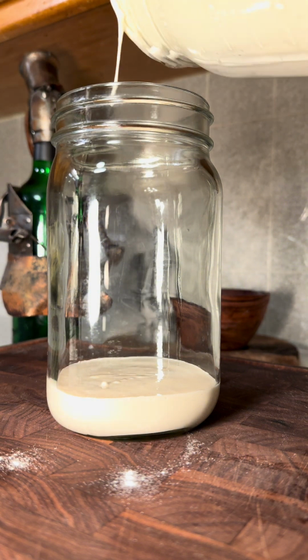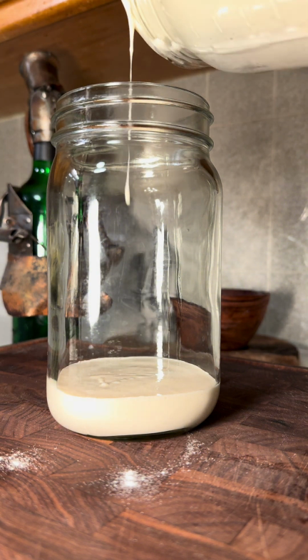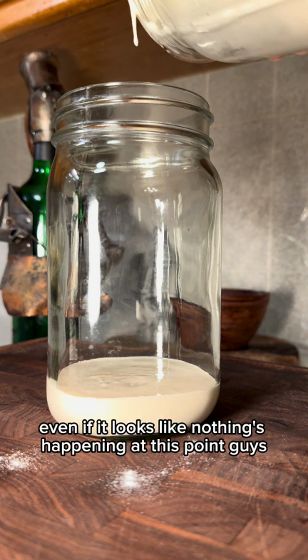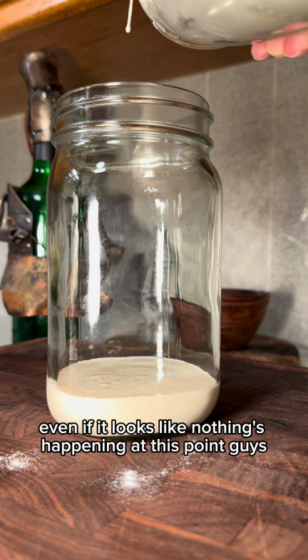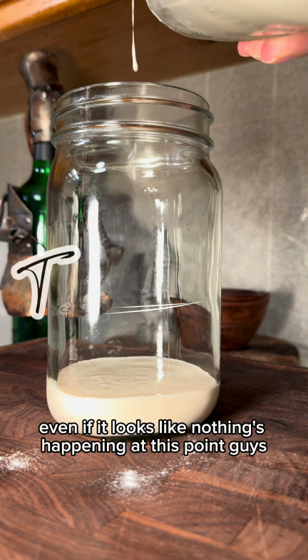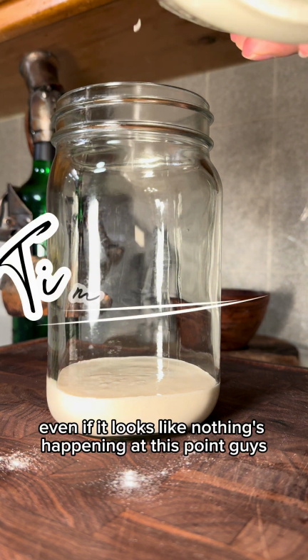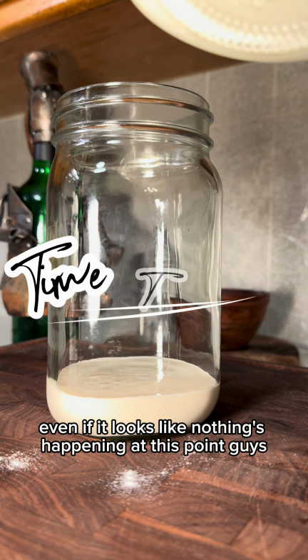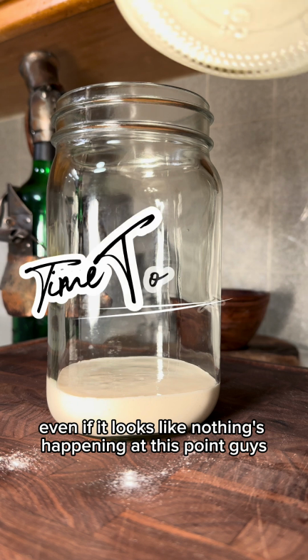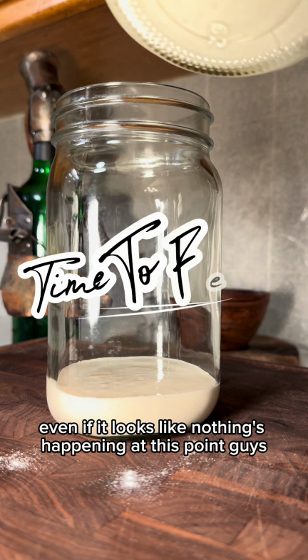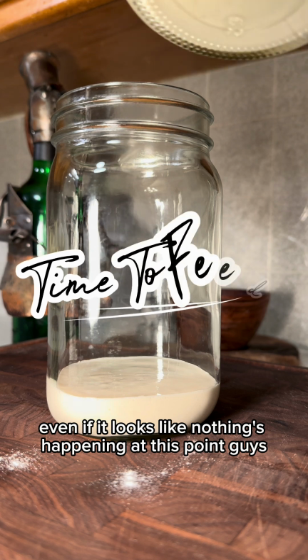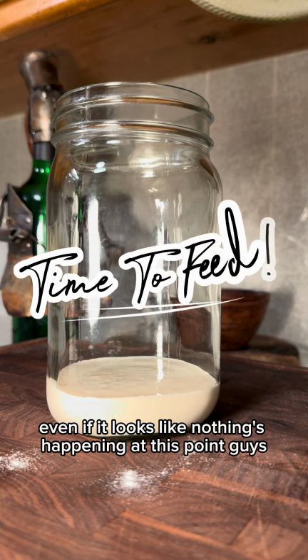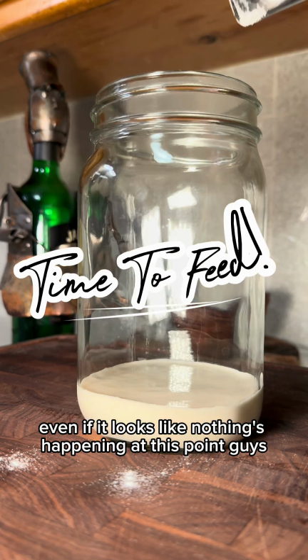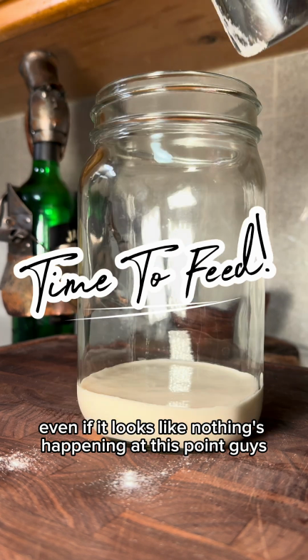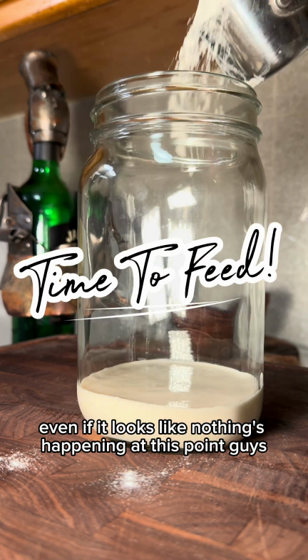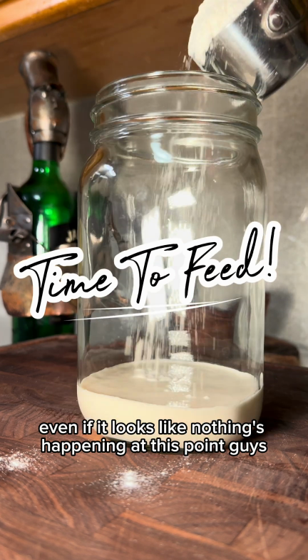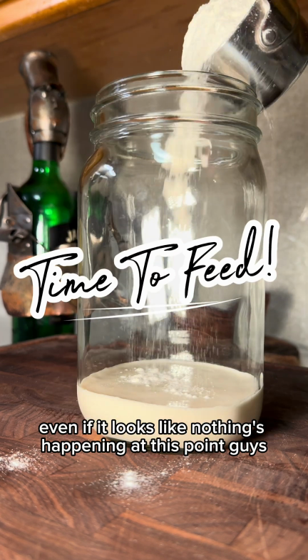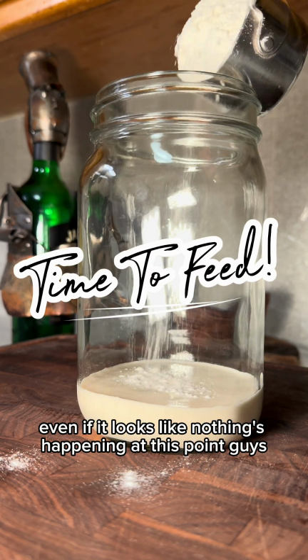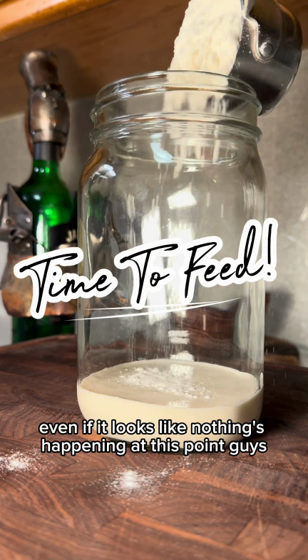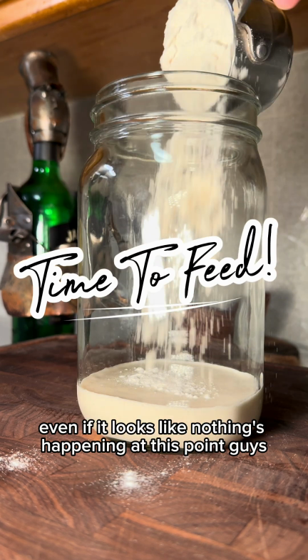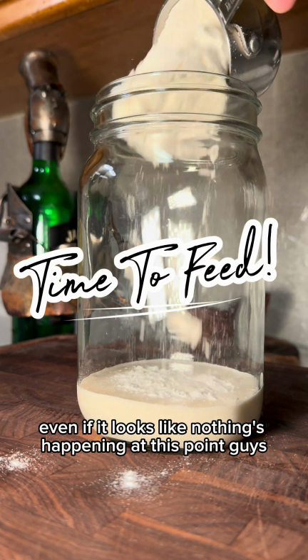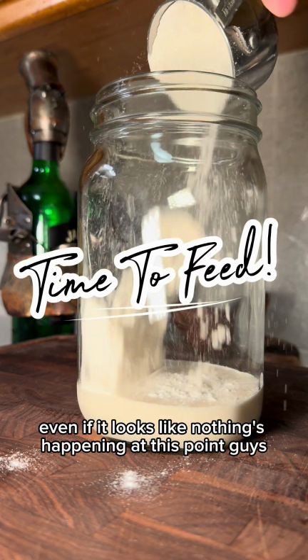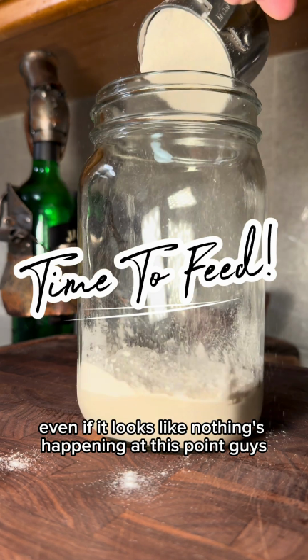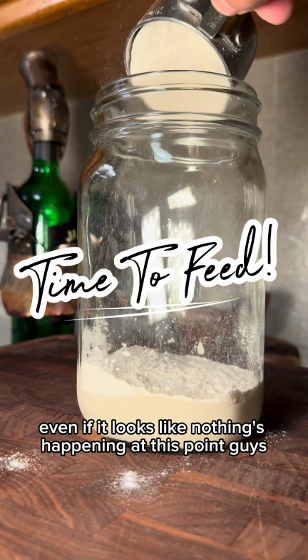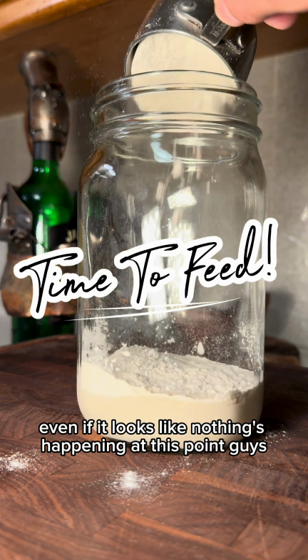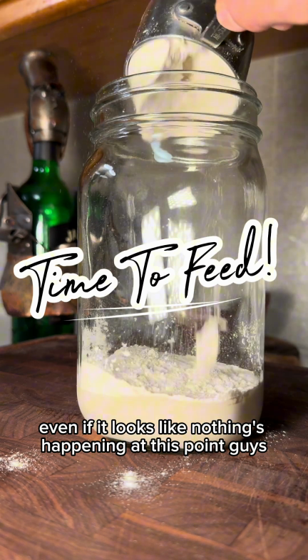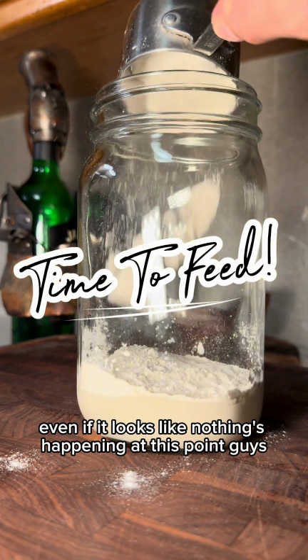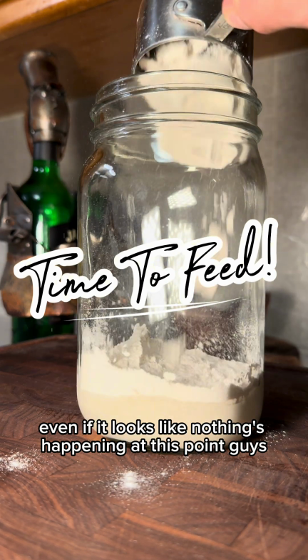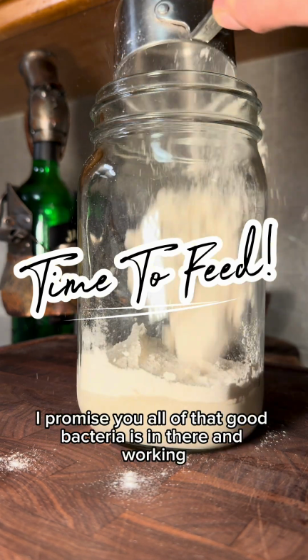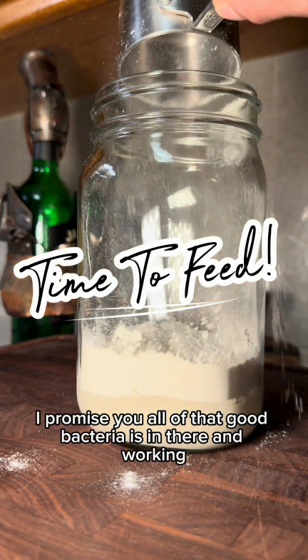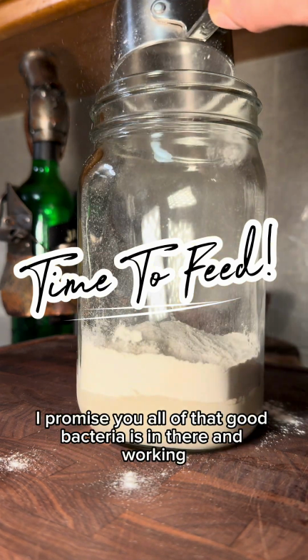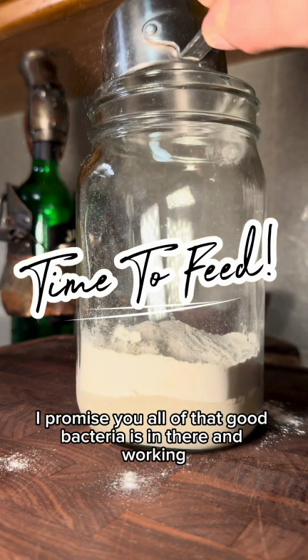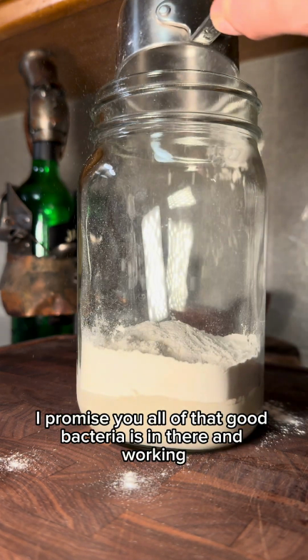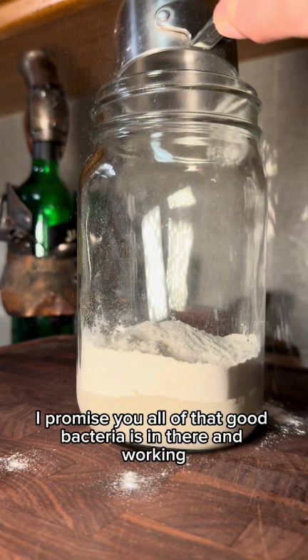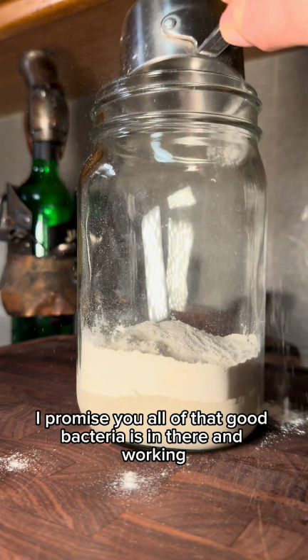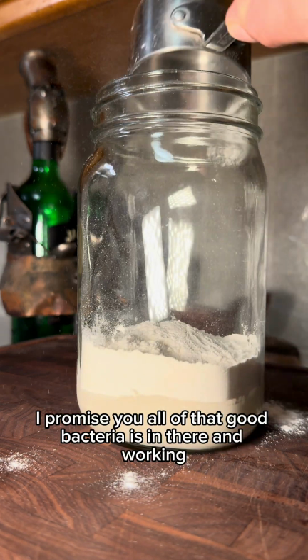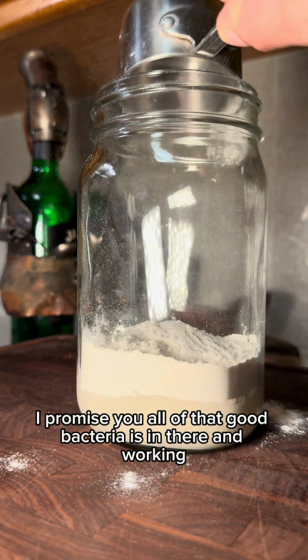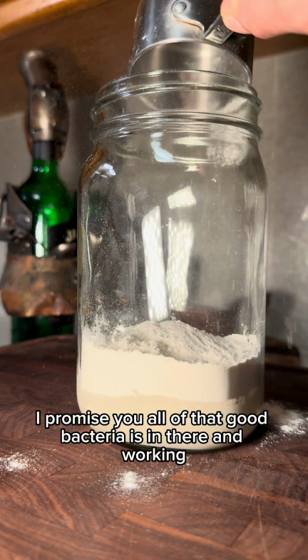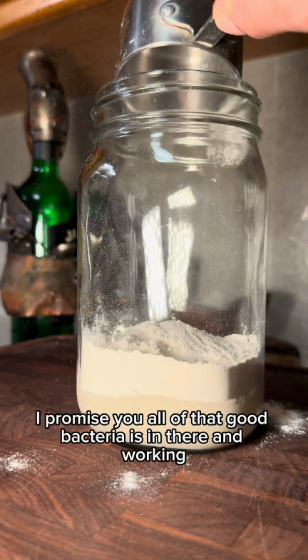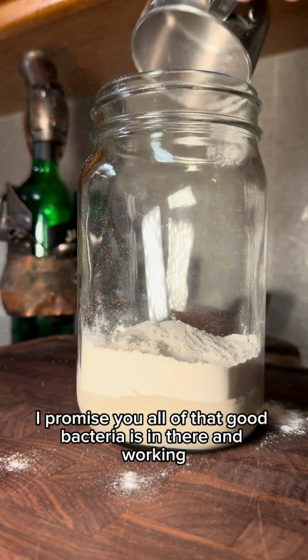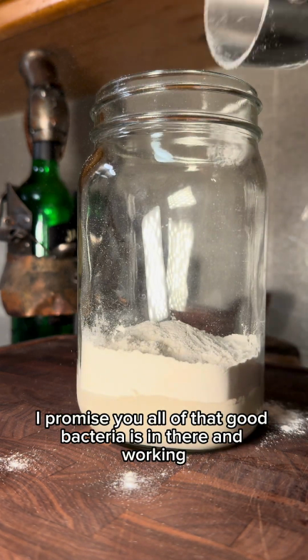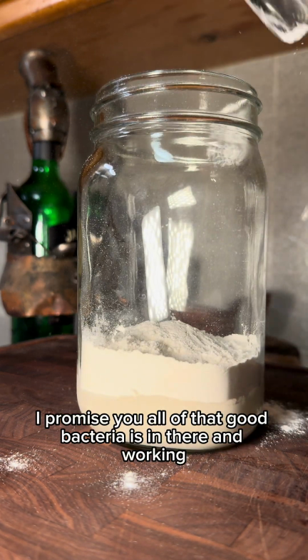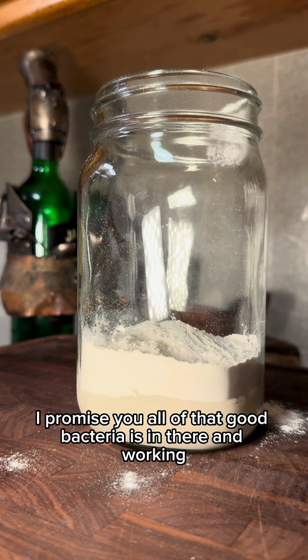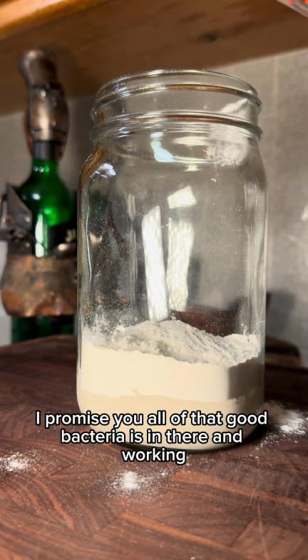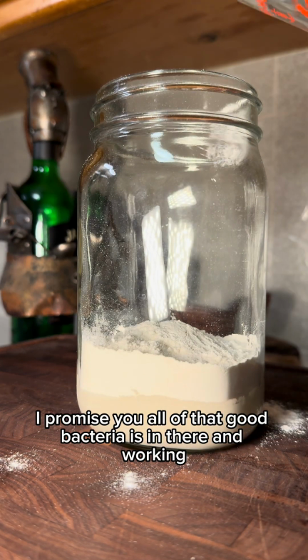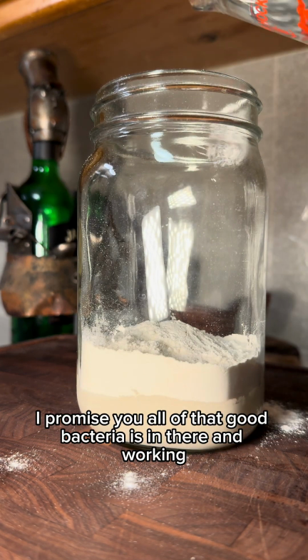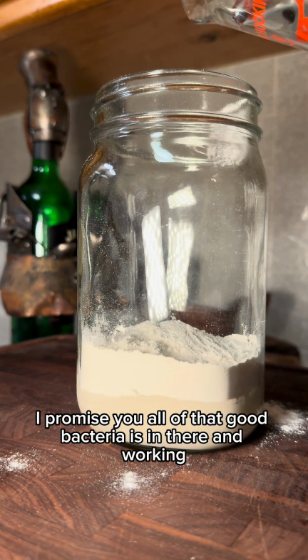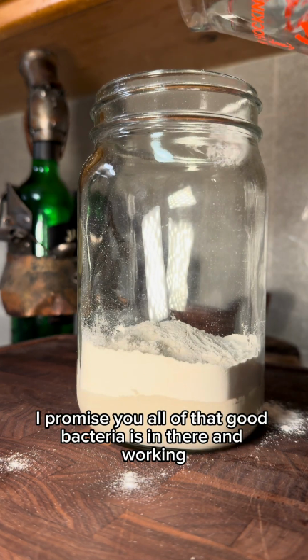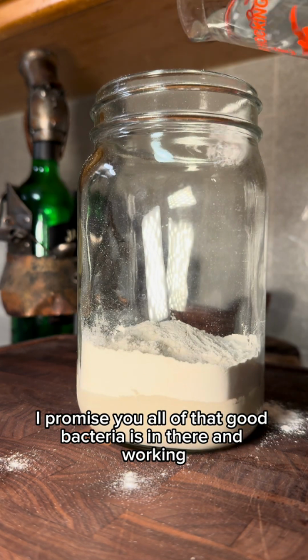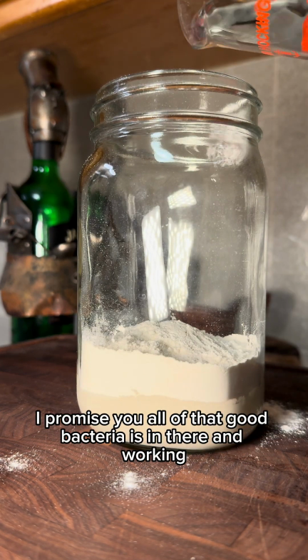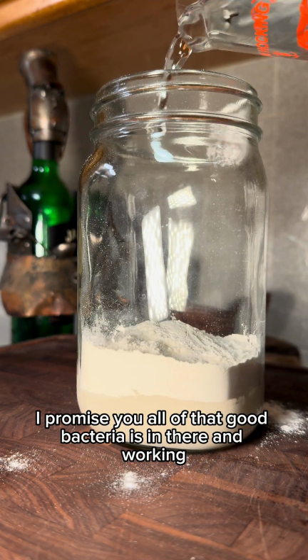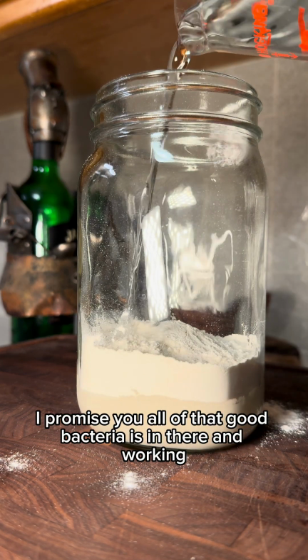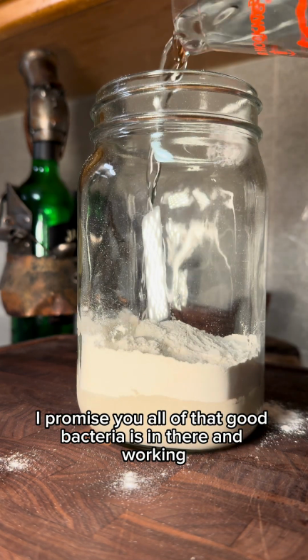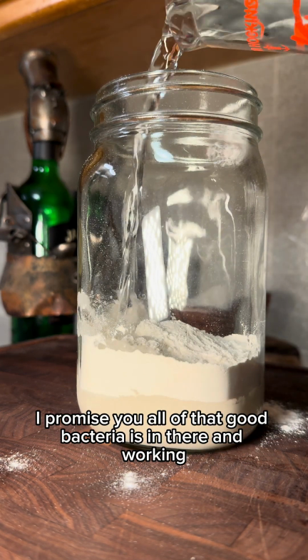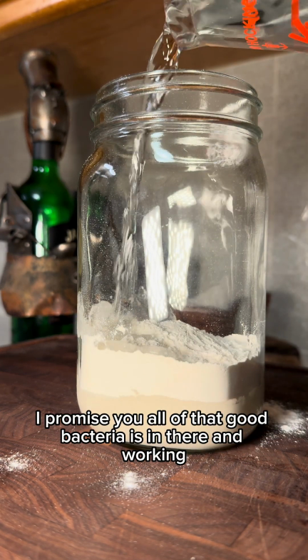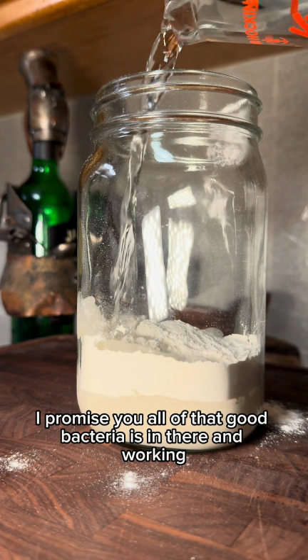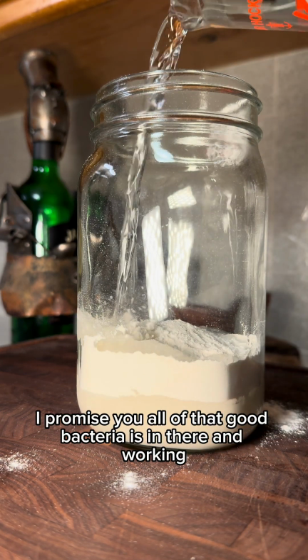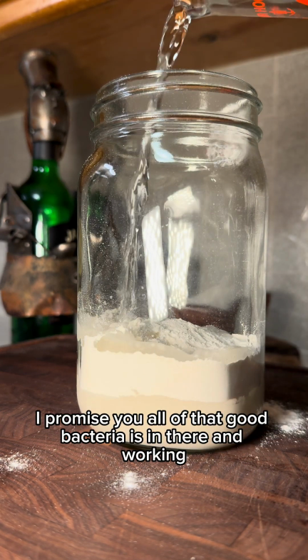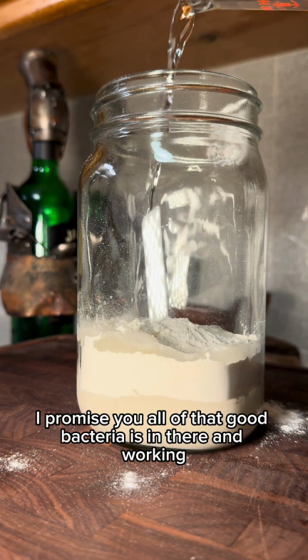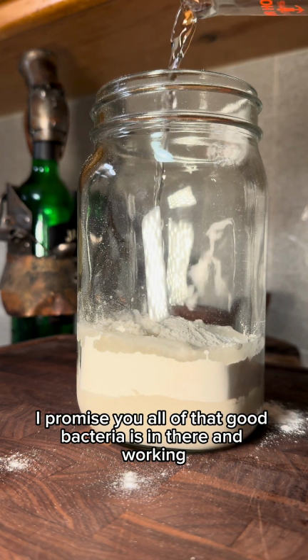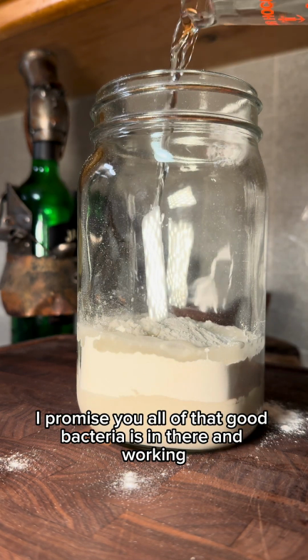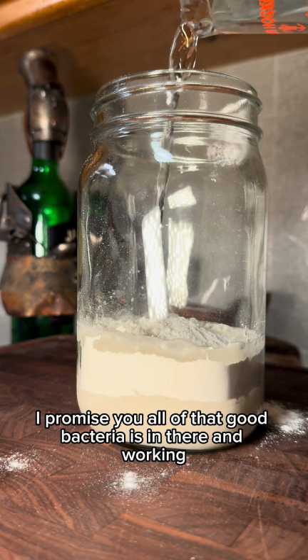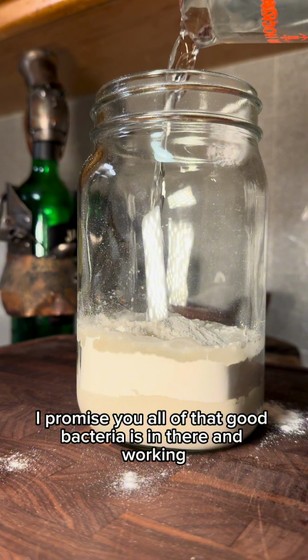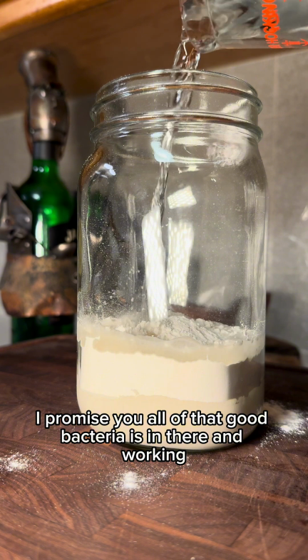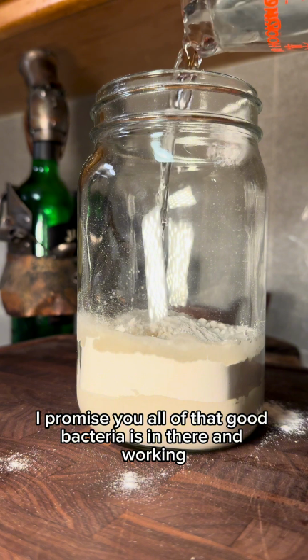Even if it looks like nothing's happening at this point, guys, I promise you all of that good bacteria is in there and working.